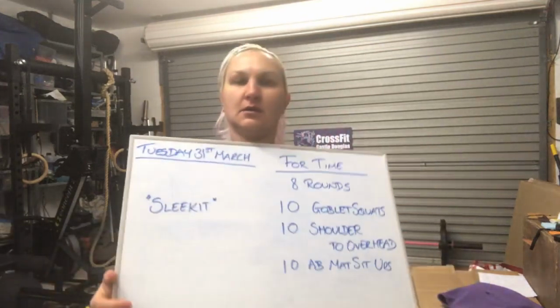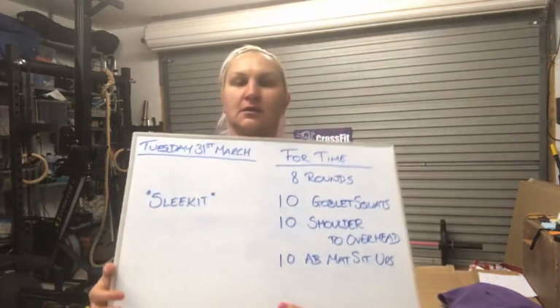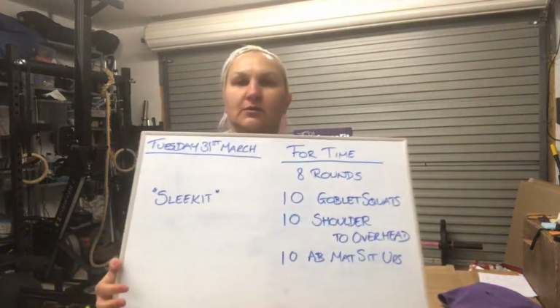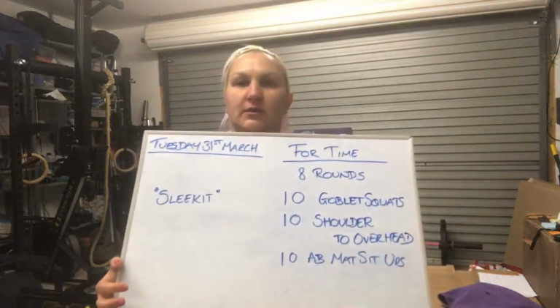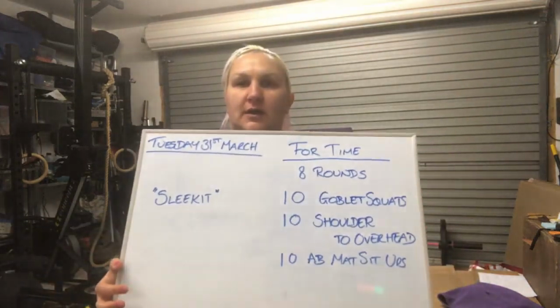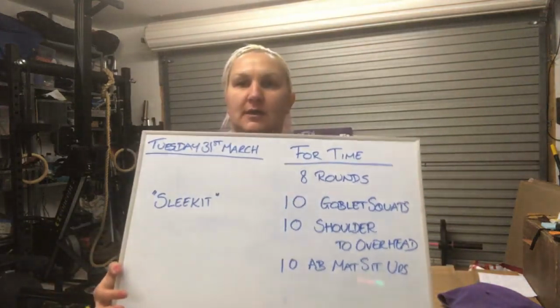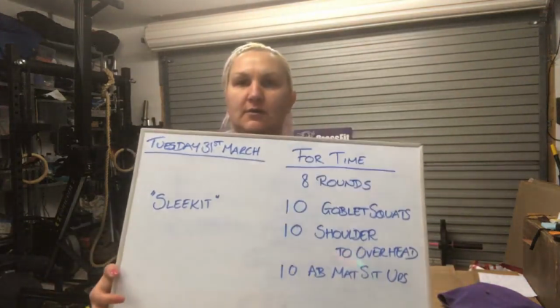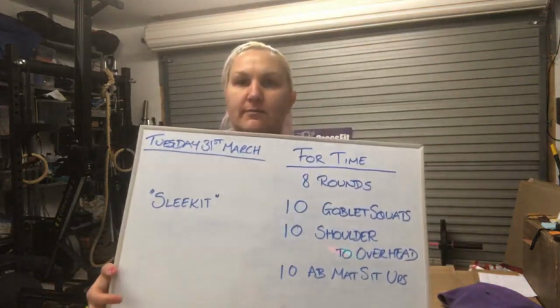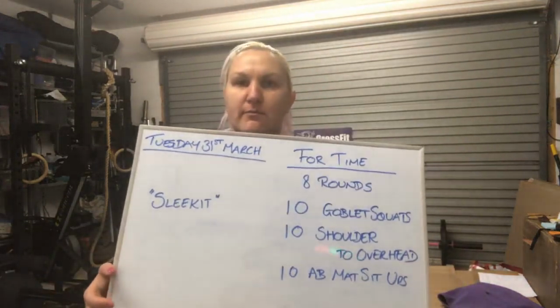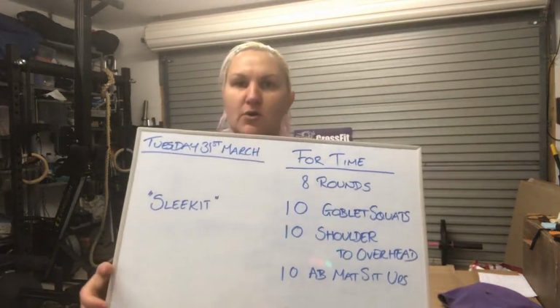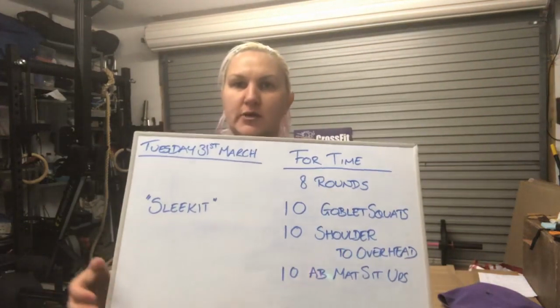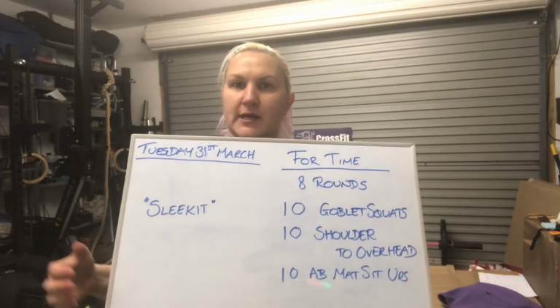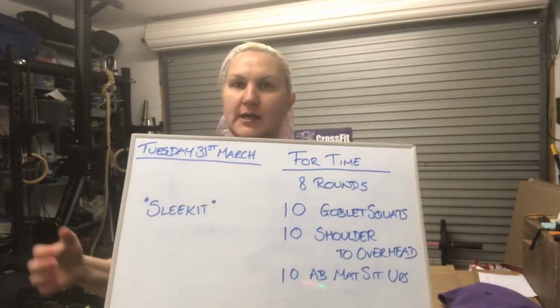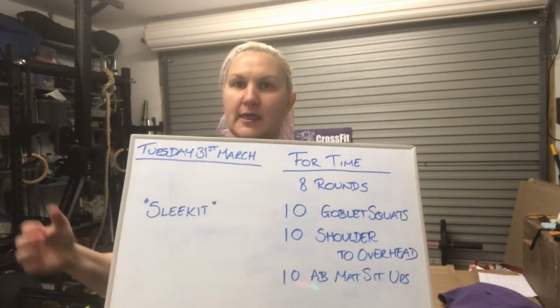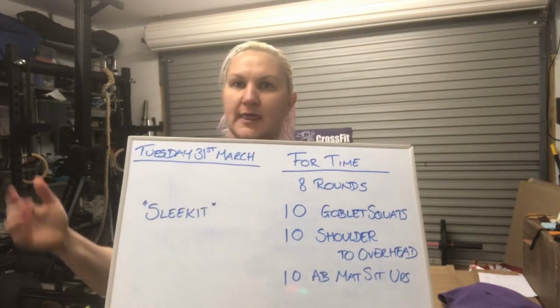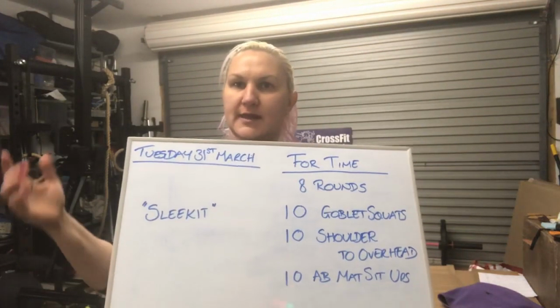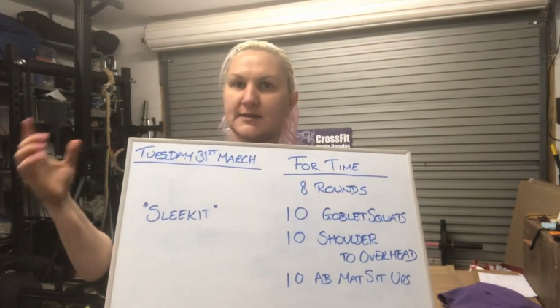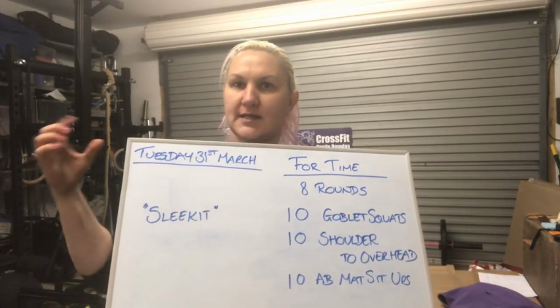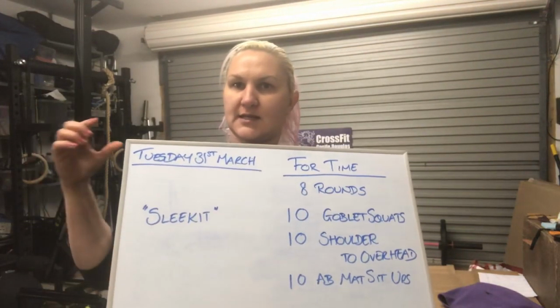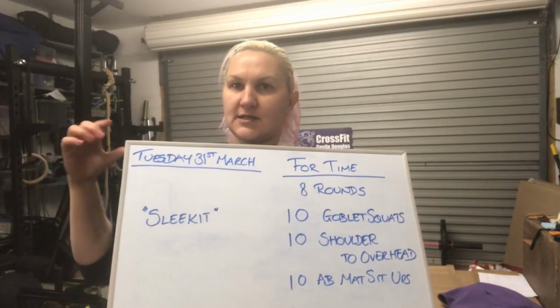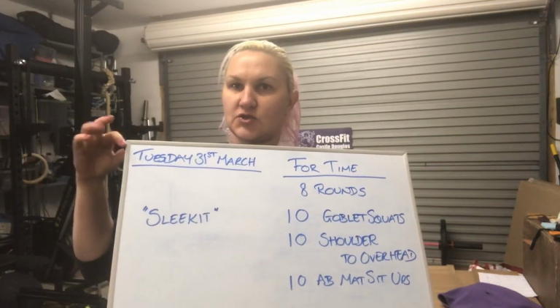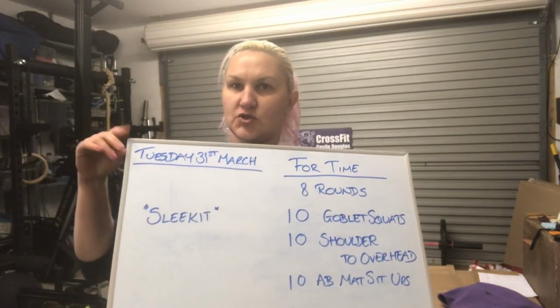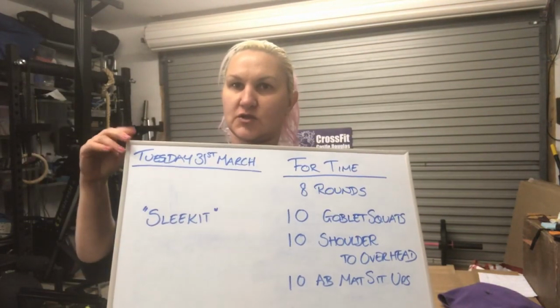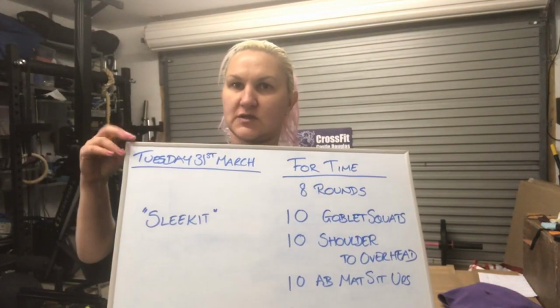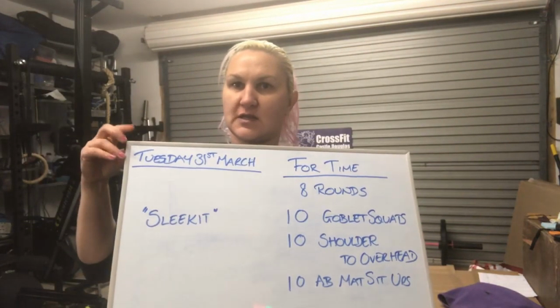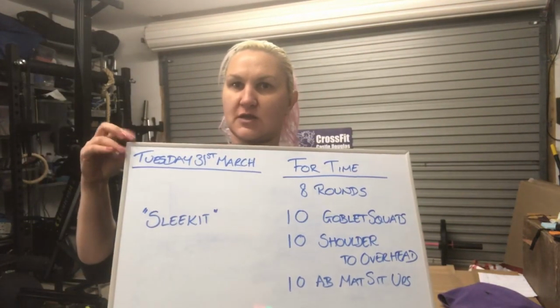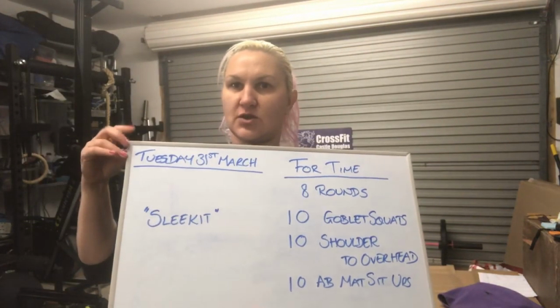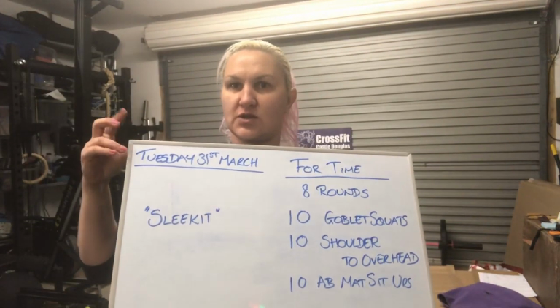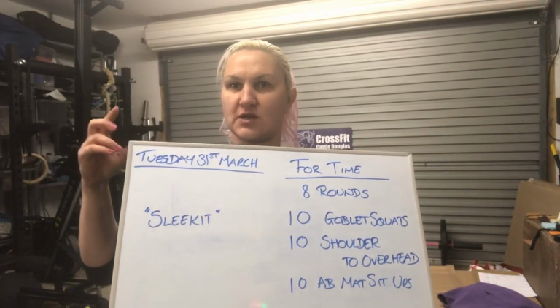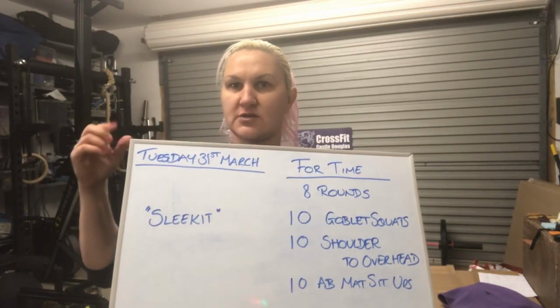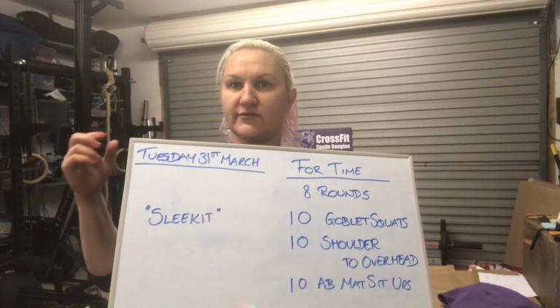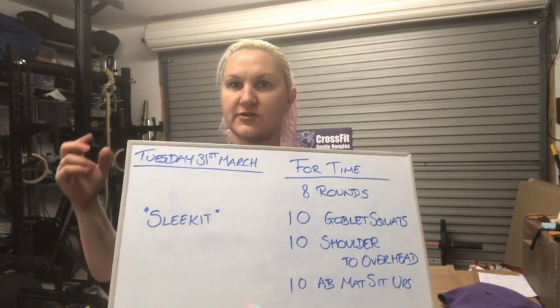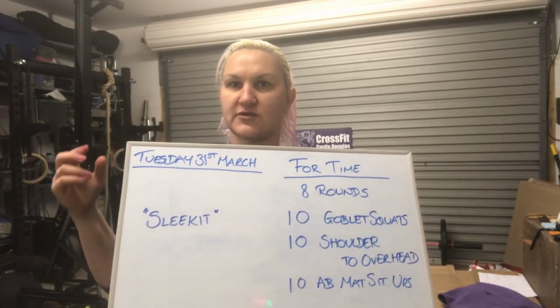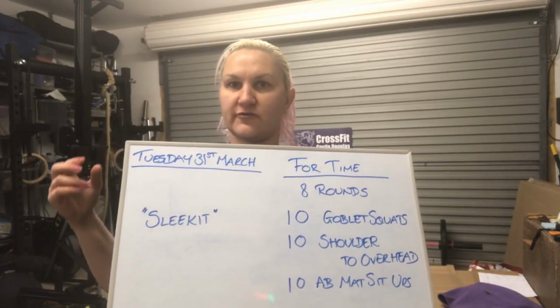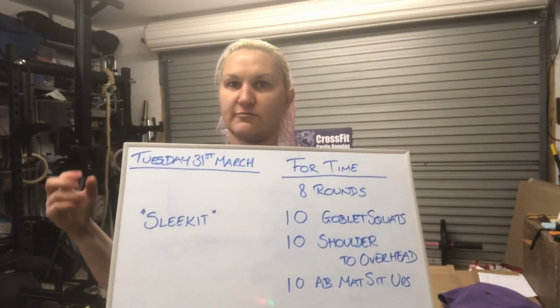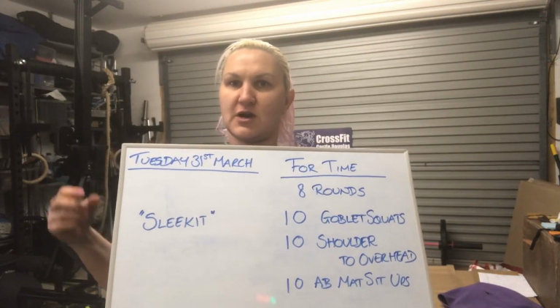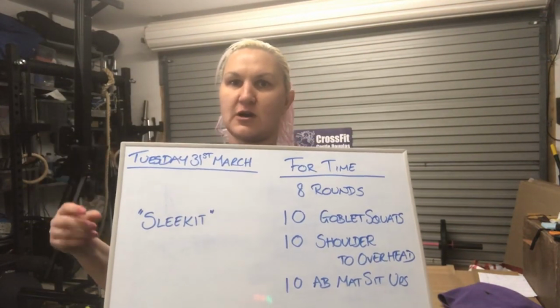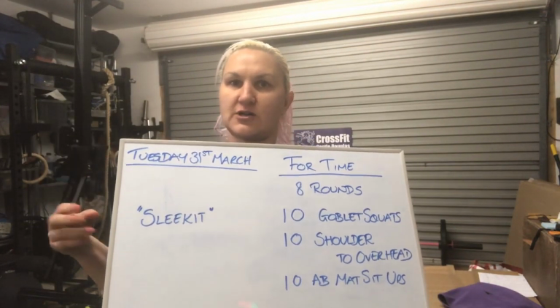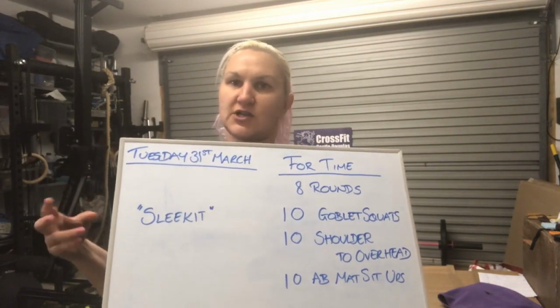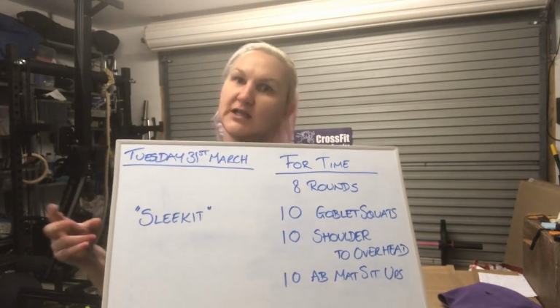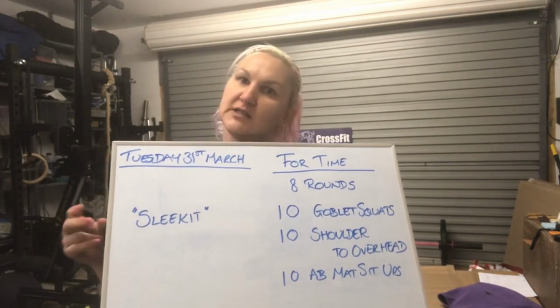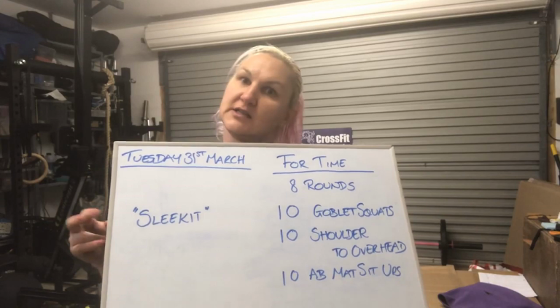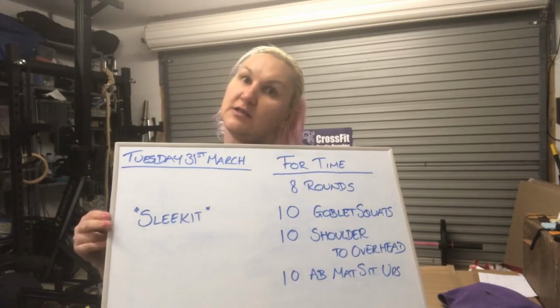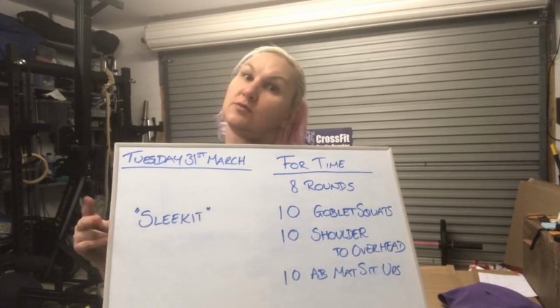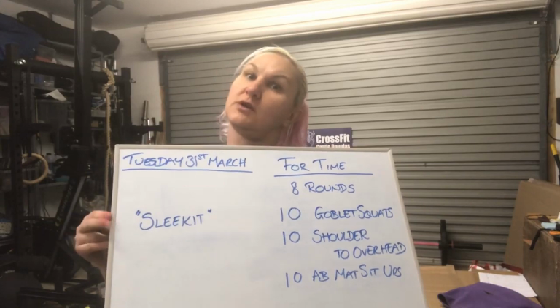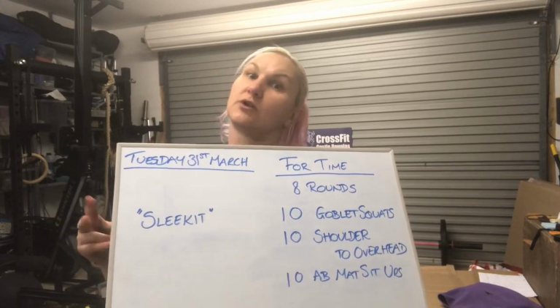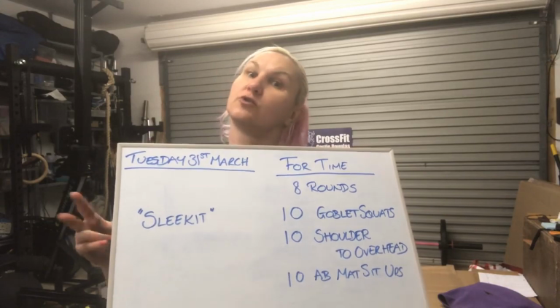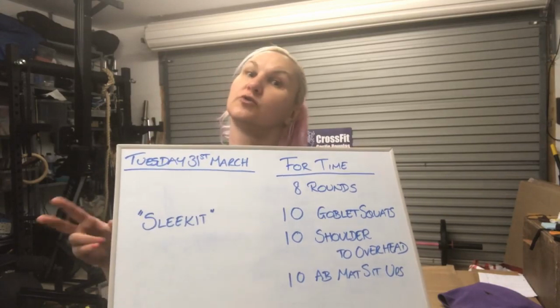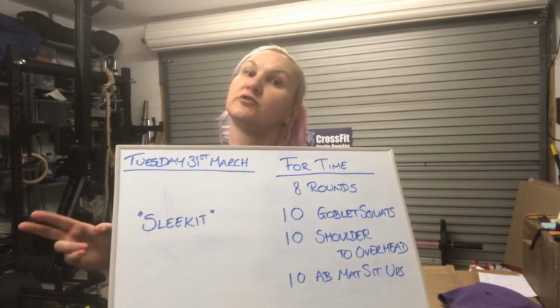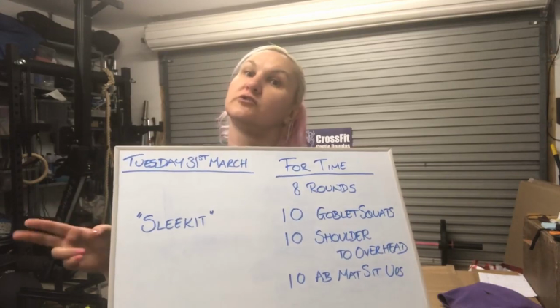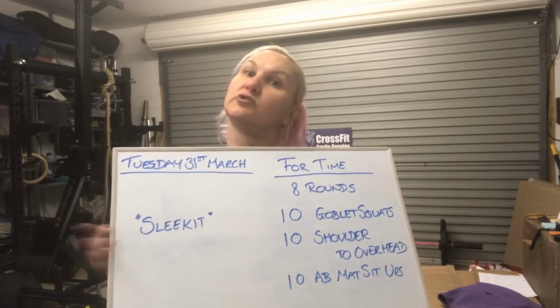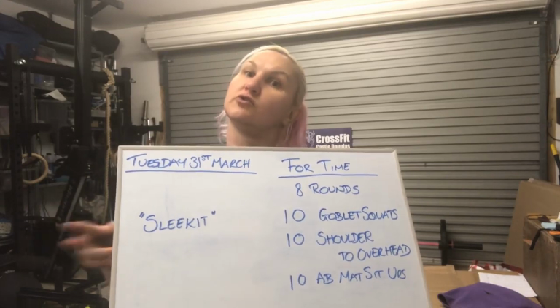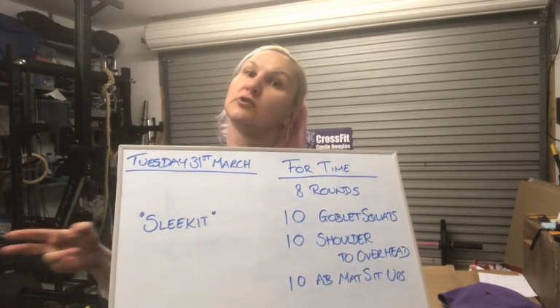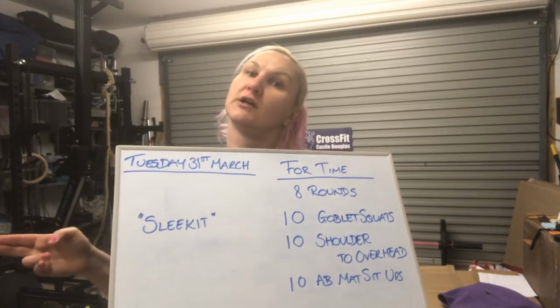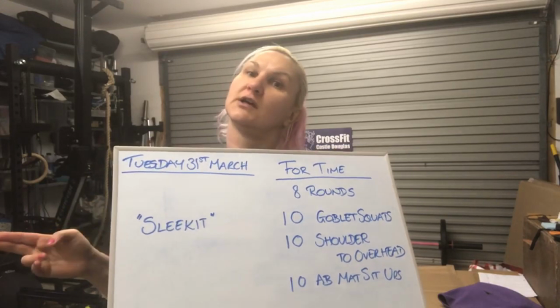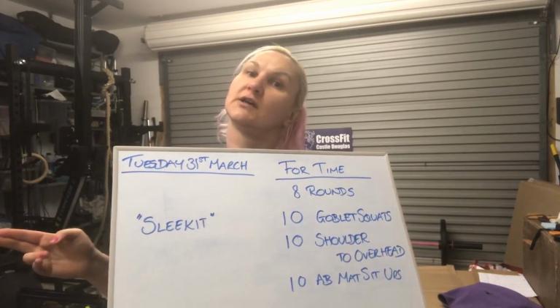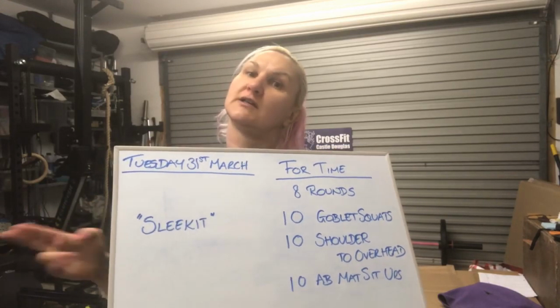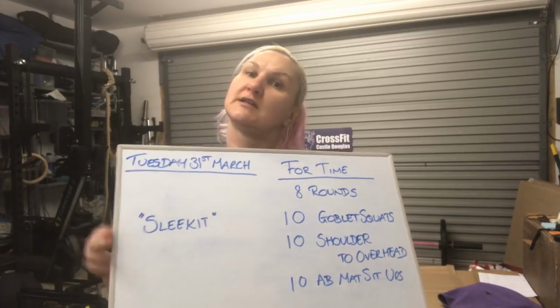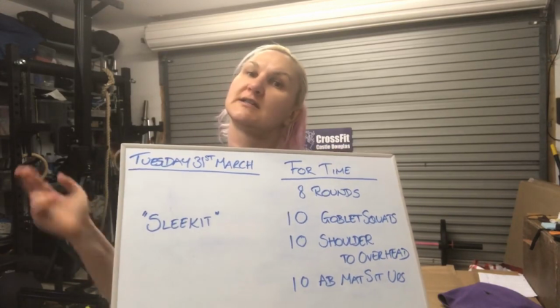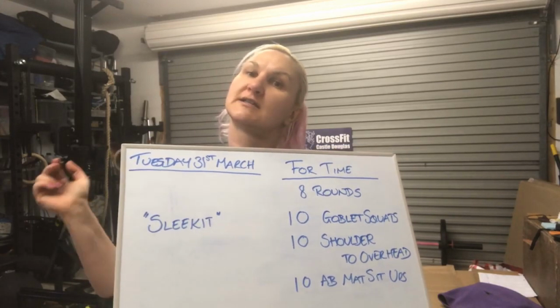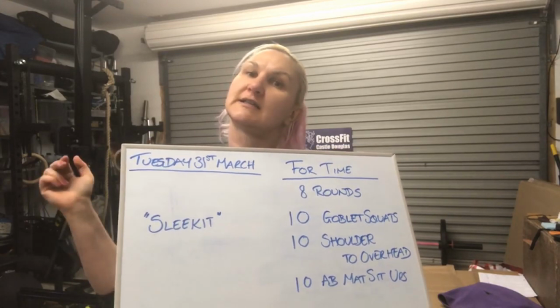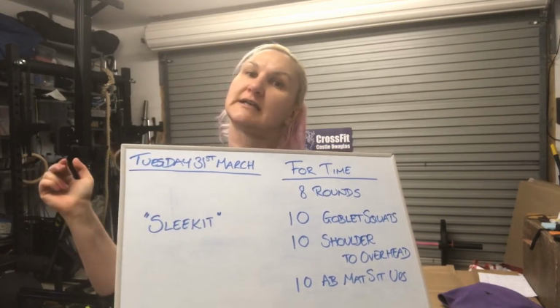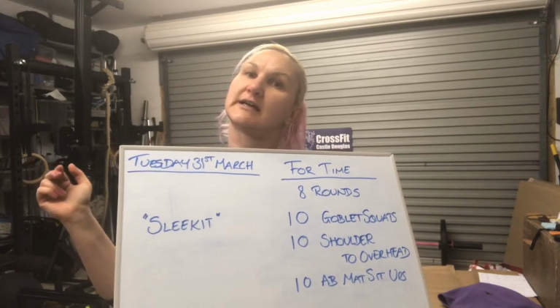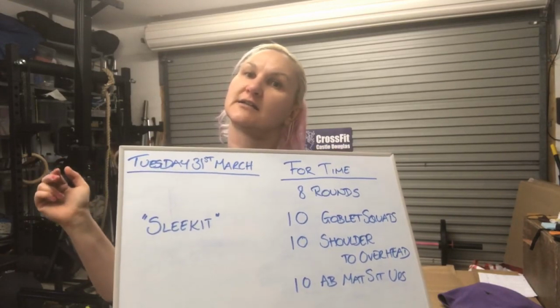Okay, good morning. This is Tuesday the 31st of March and today we are going to do Sleek It.